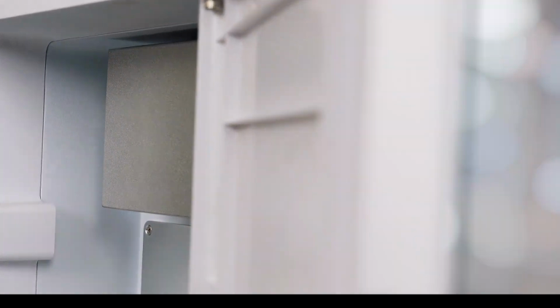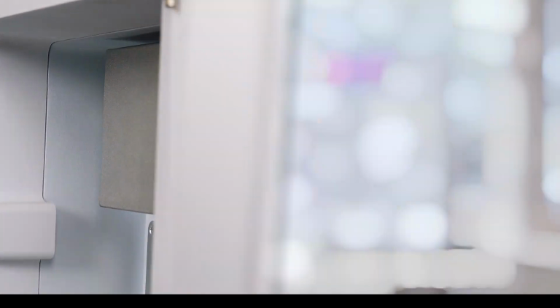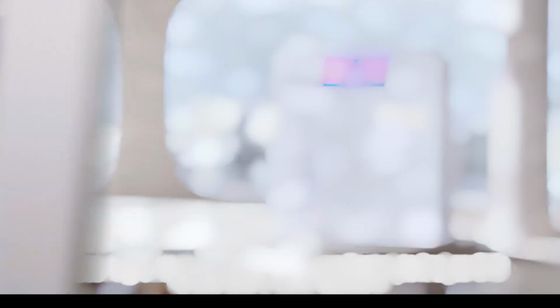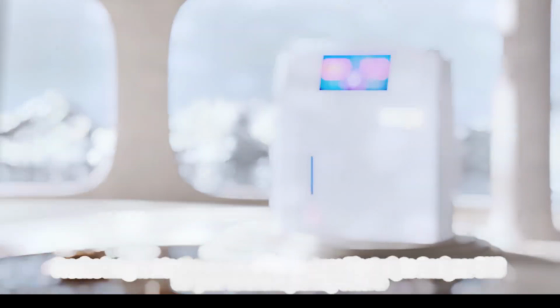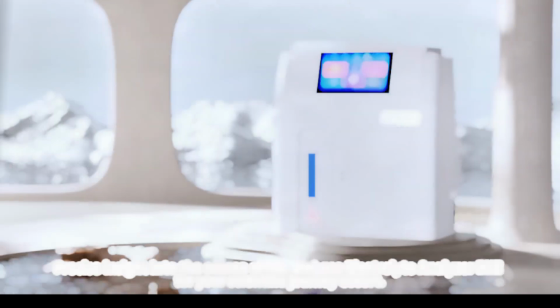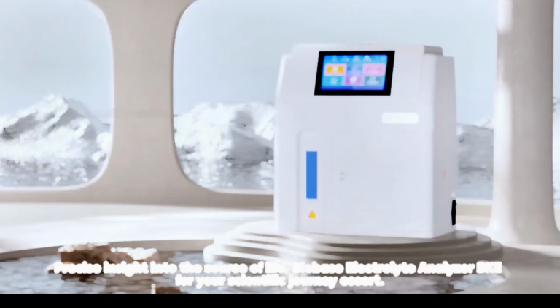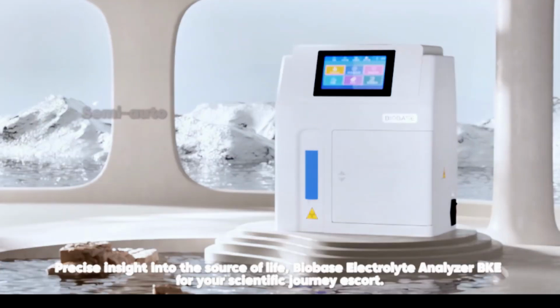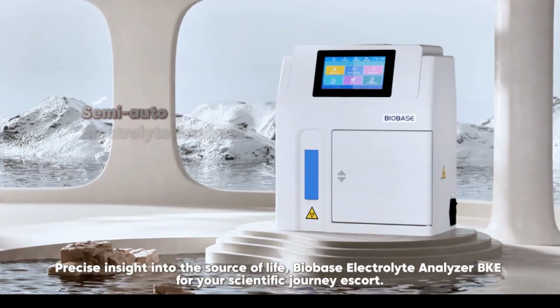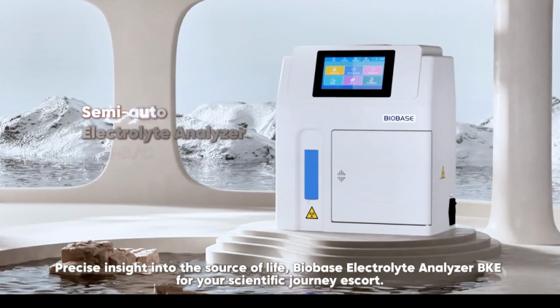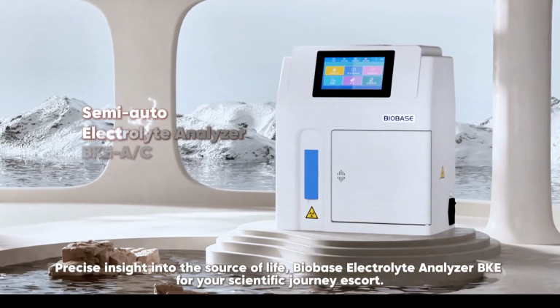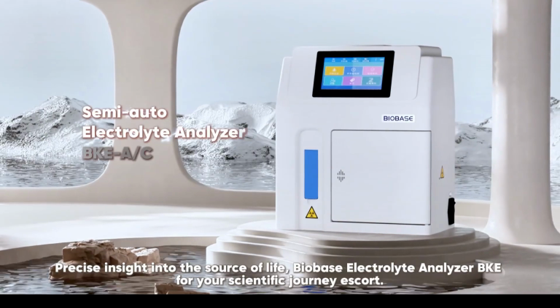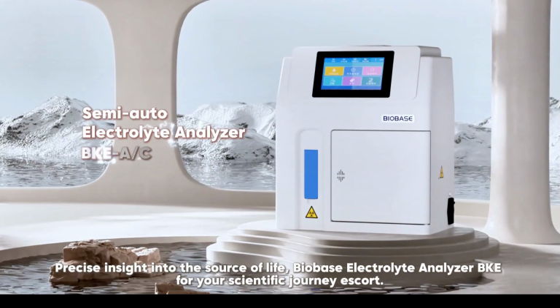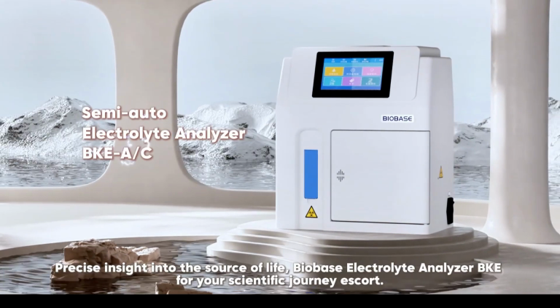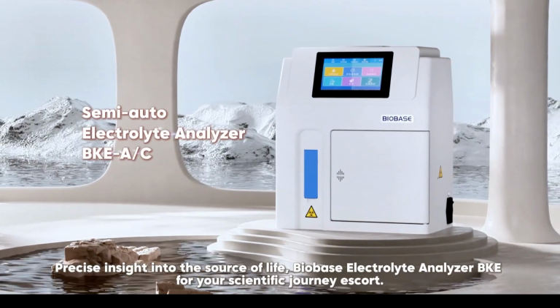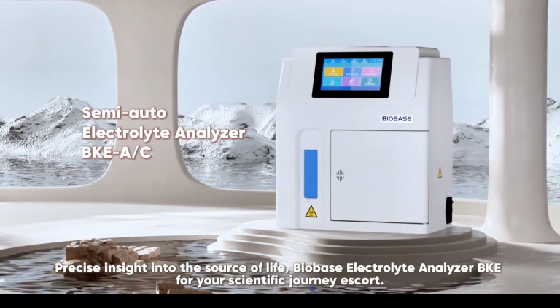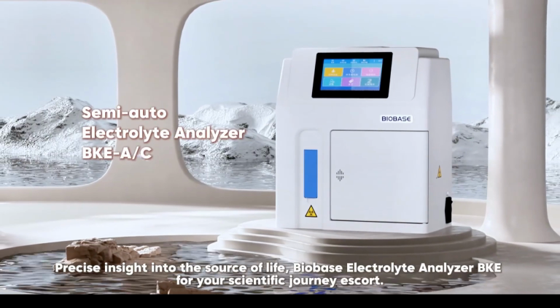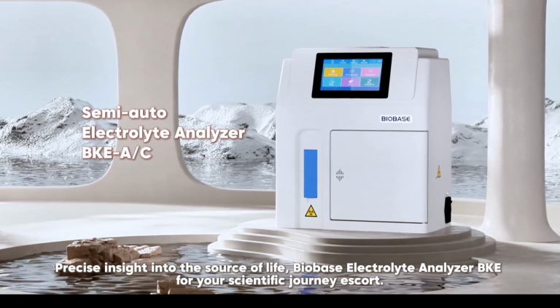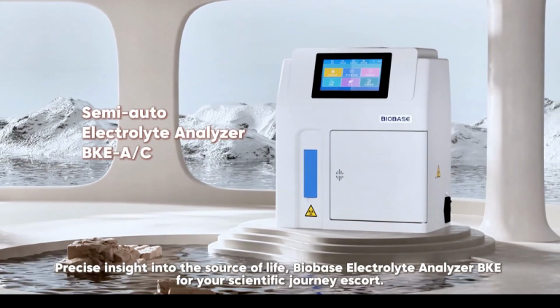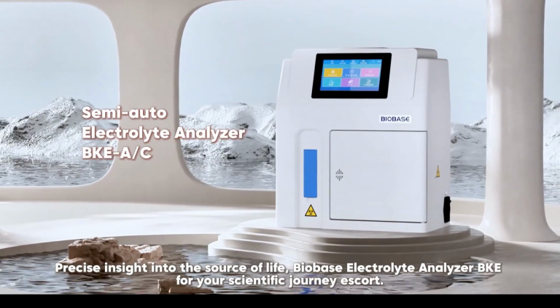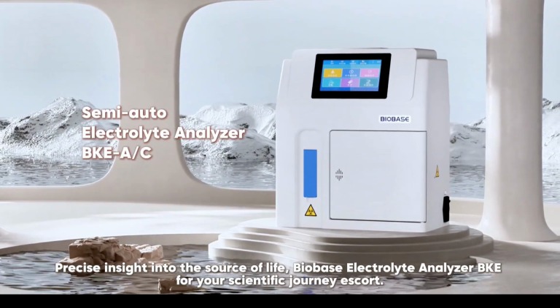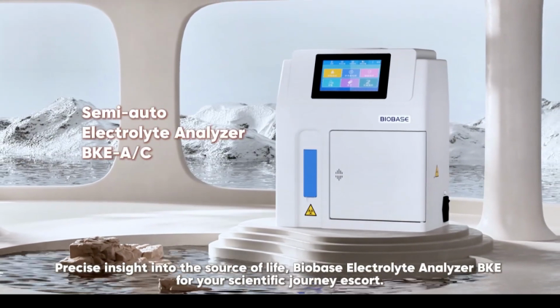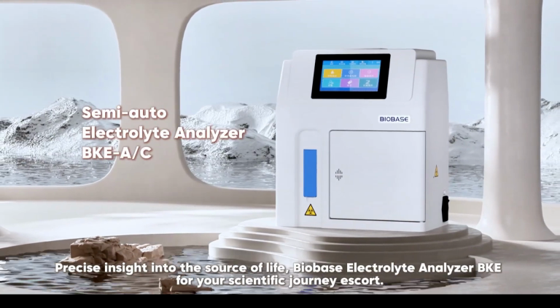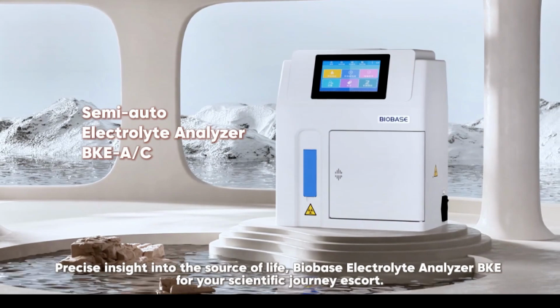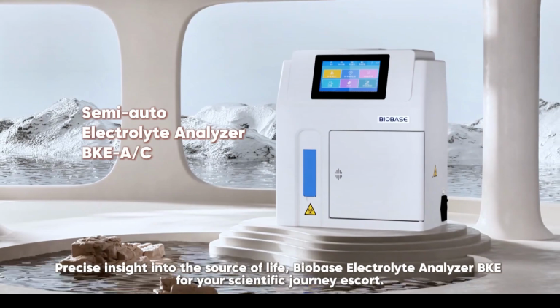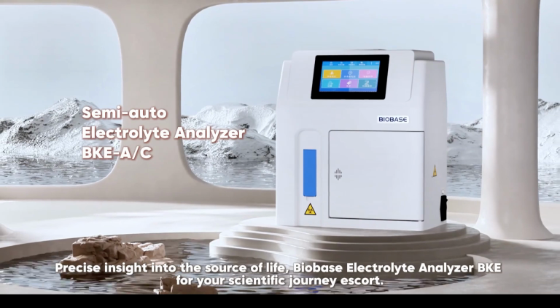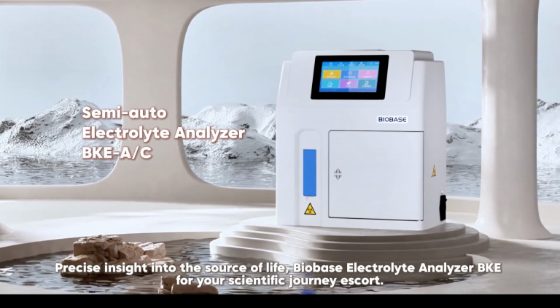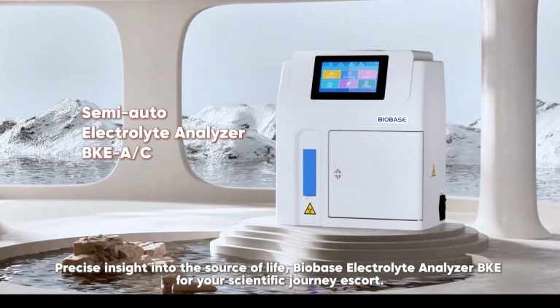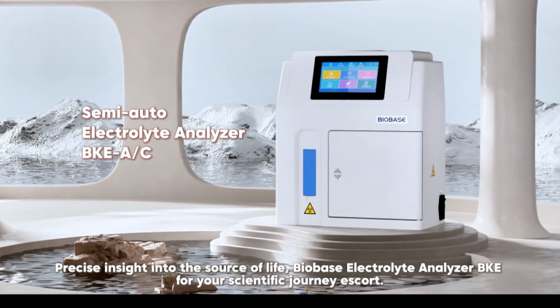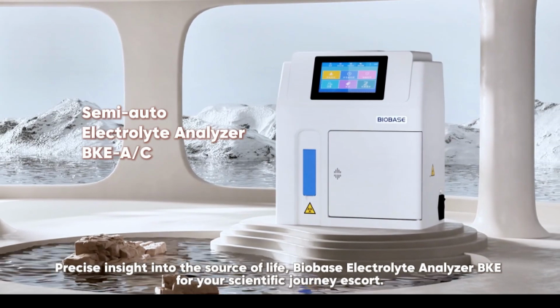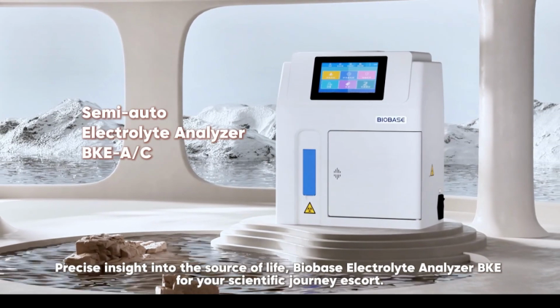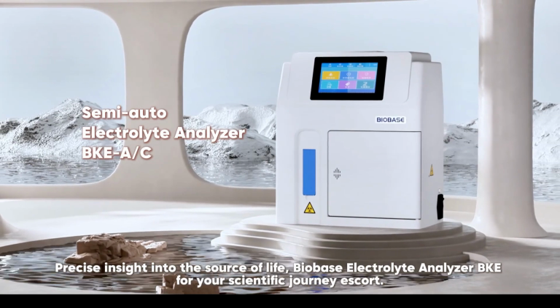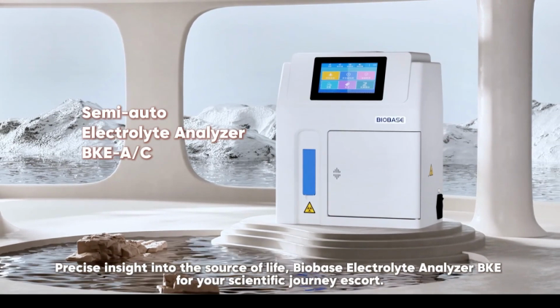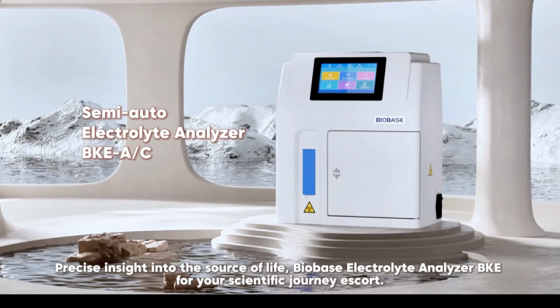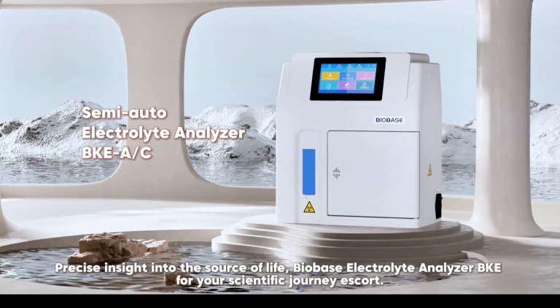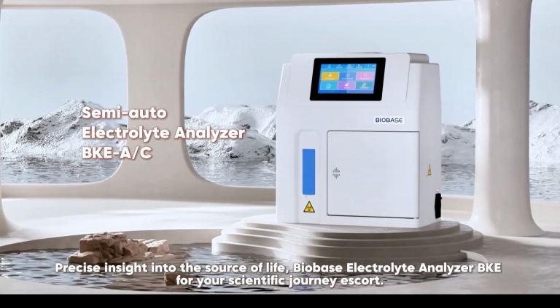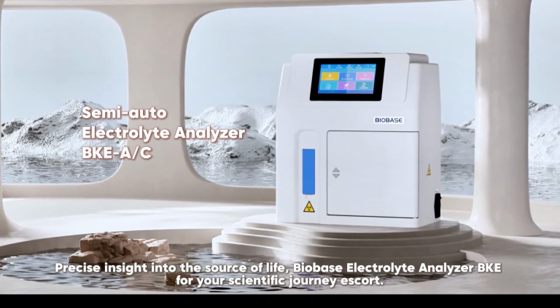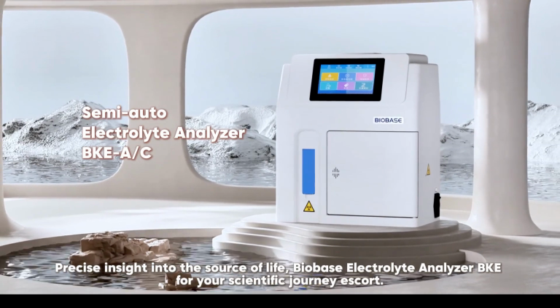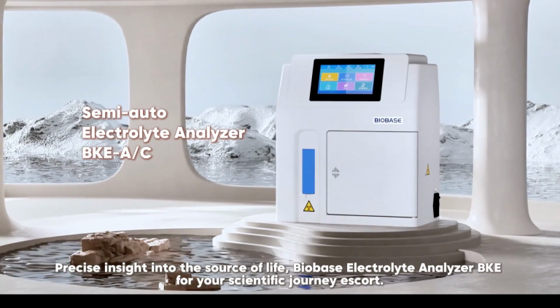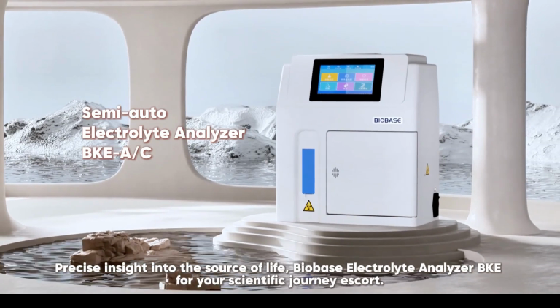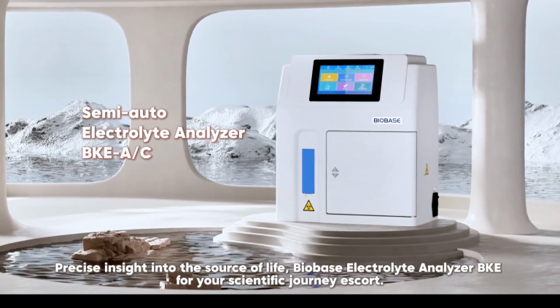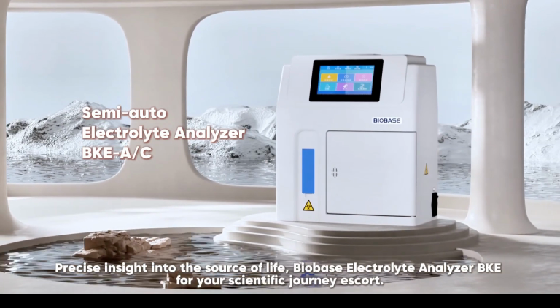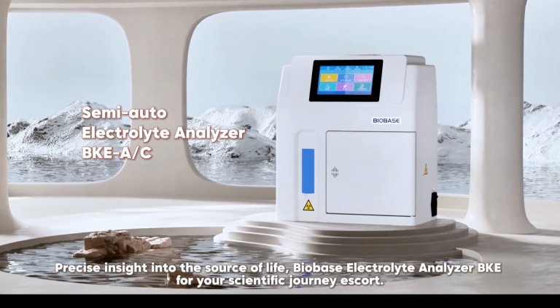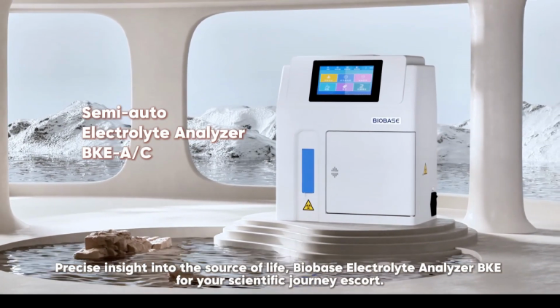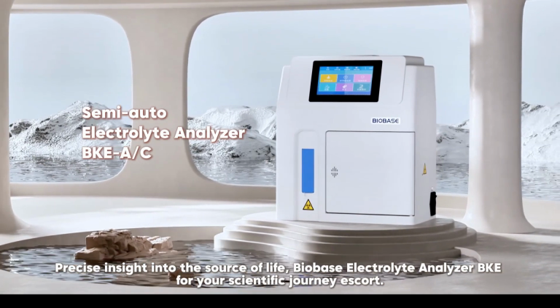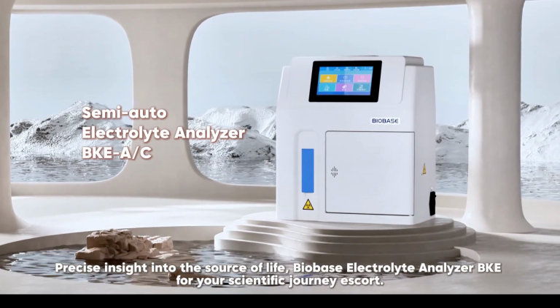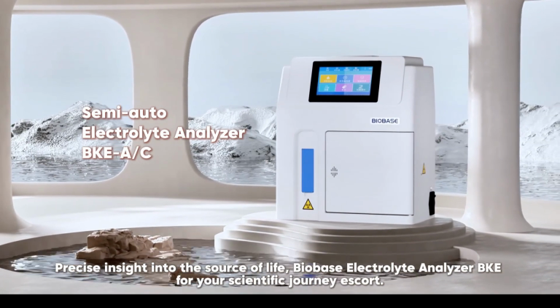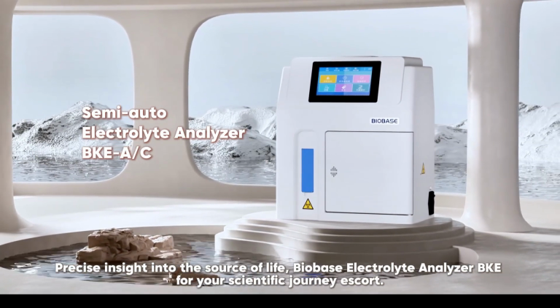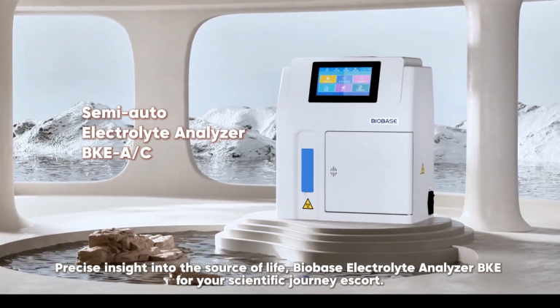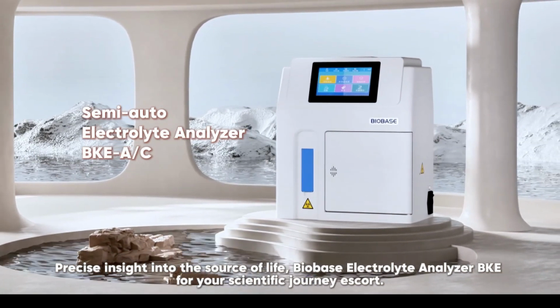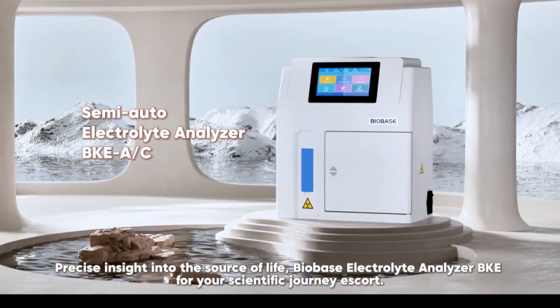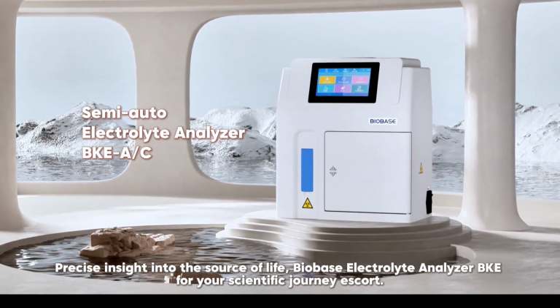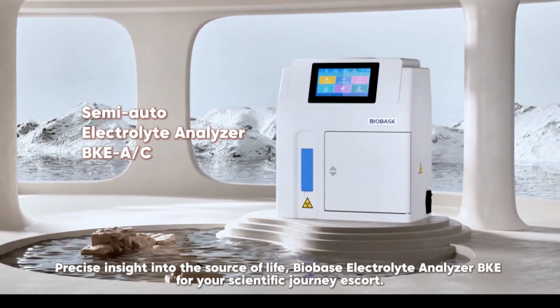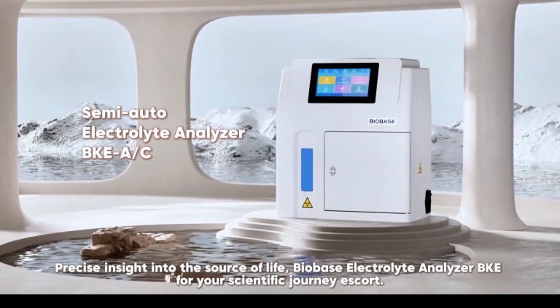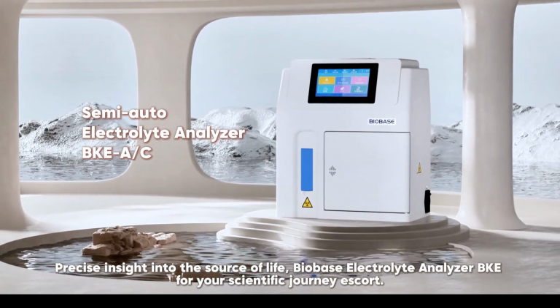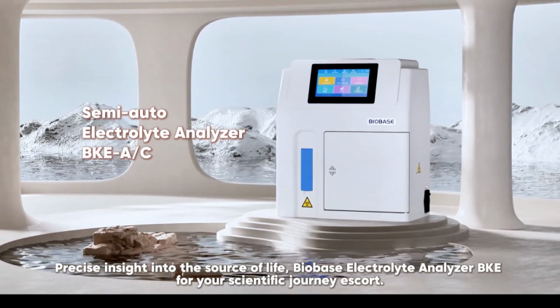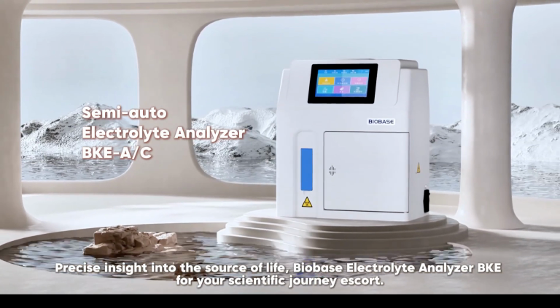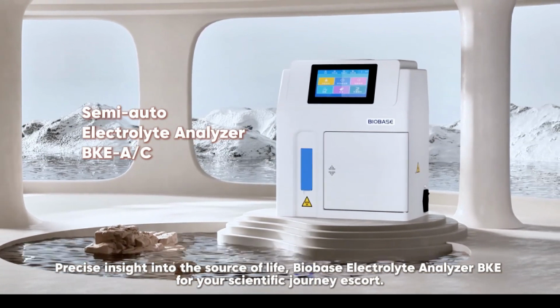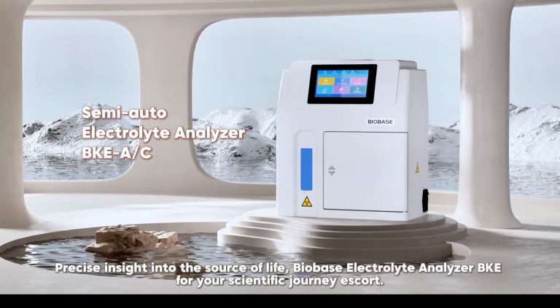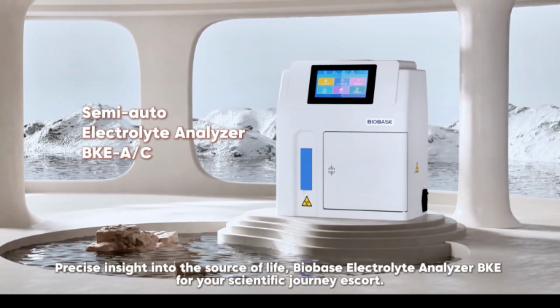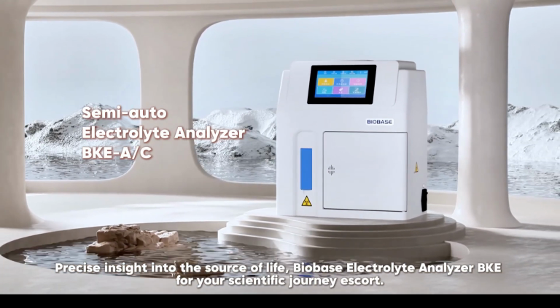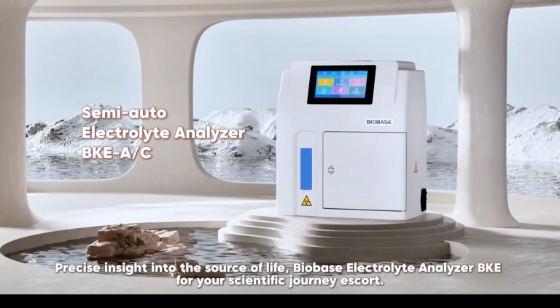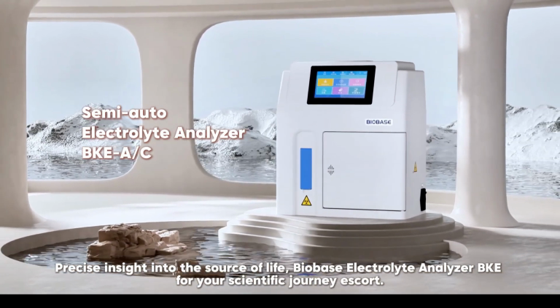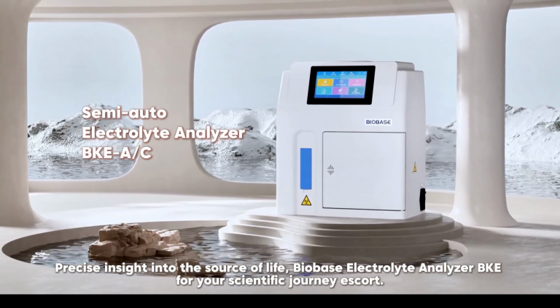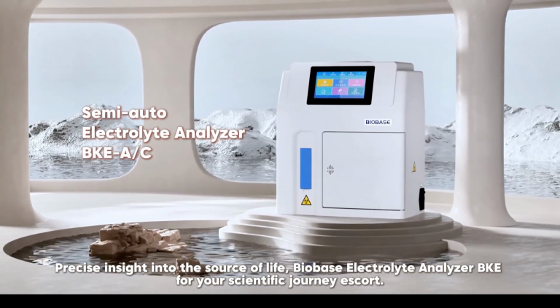Precise insight into the source of life. BioBase Electrolyte Analyzer, BKE, for your scientific journey as coach.